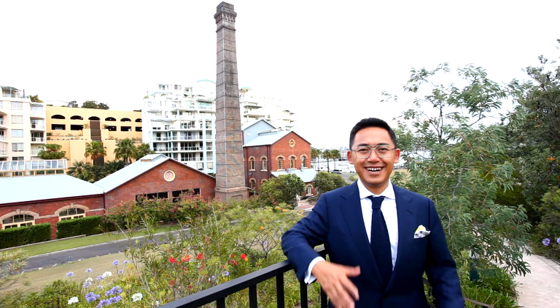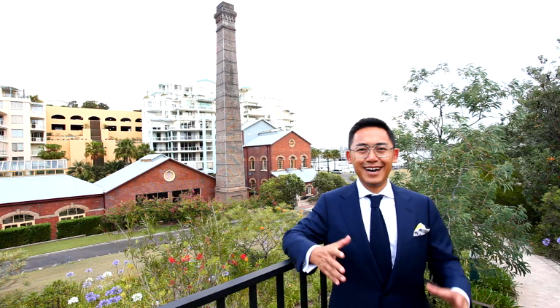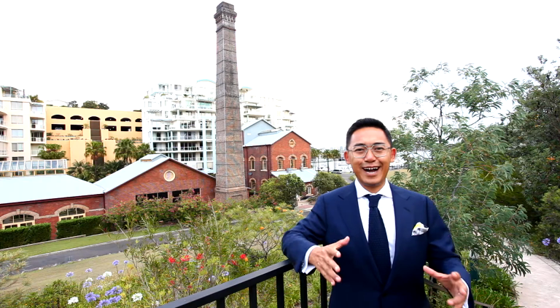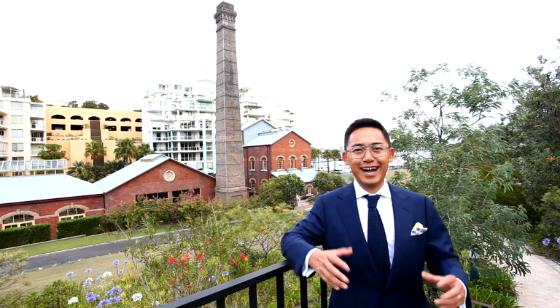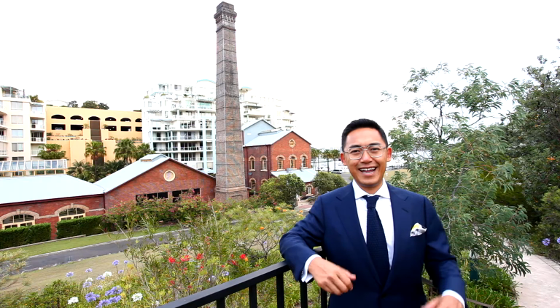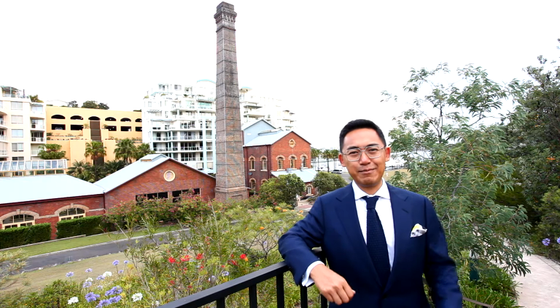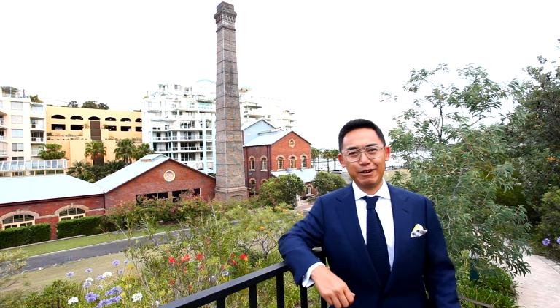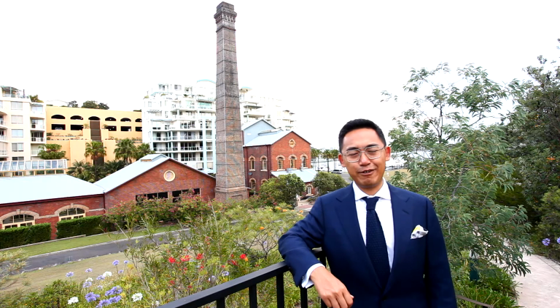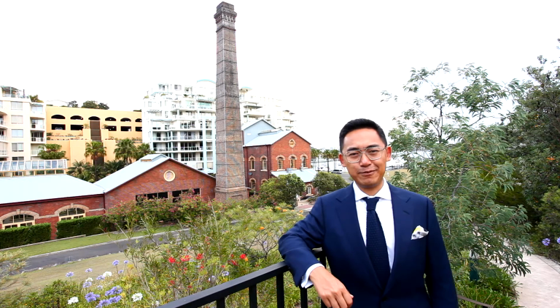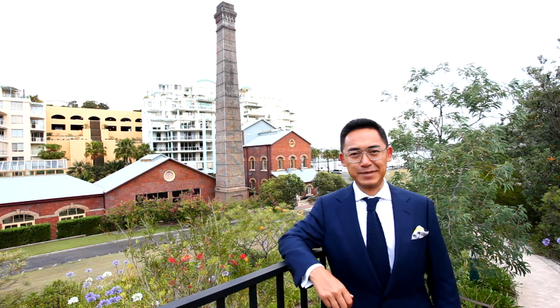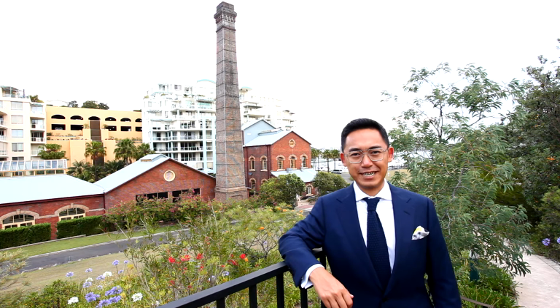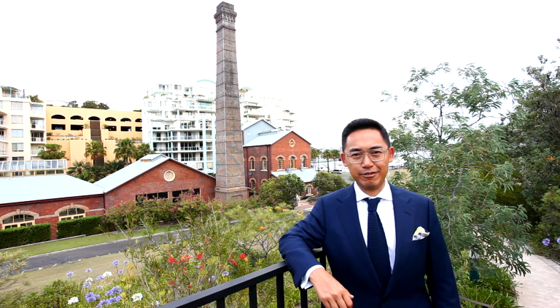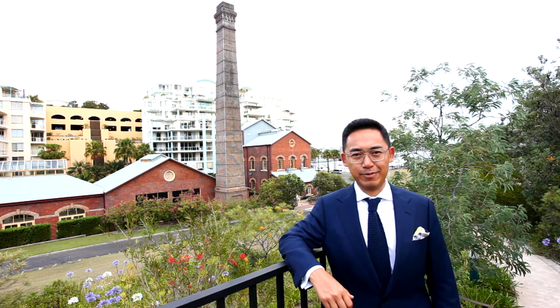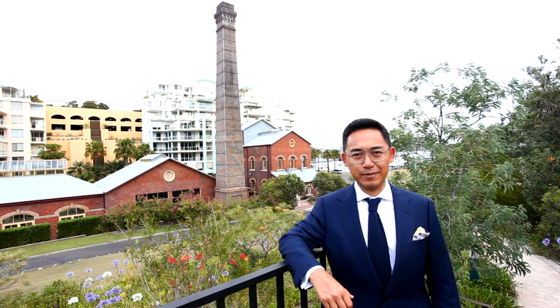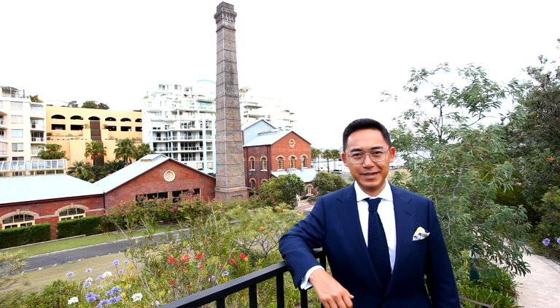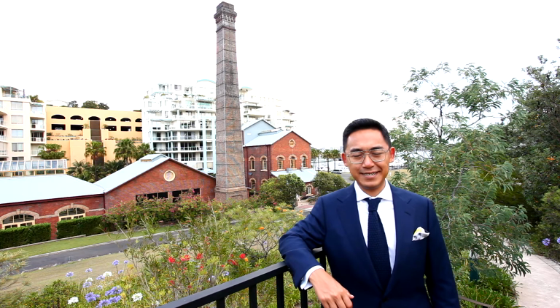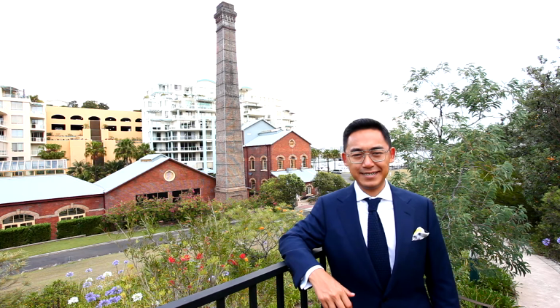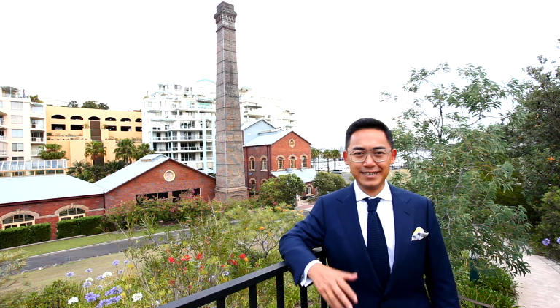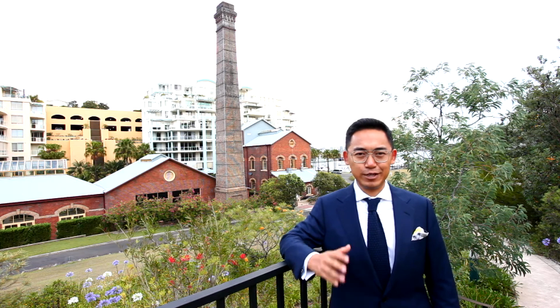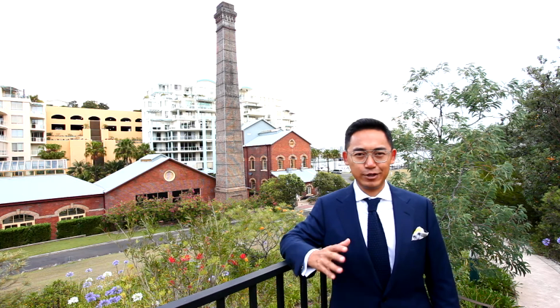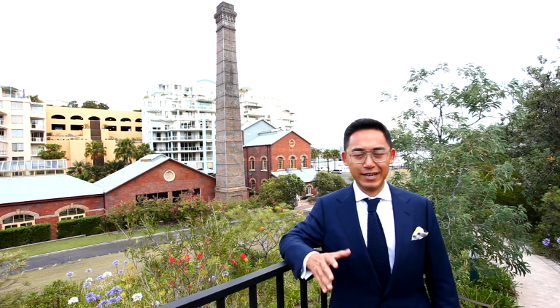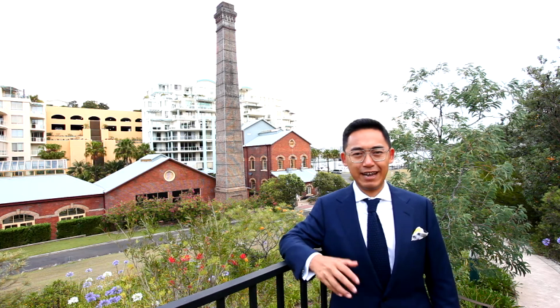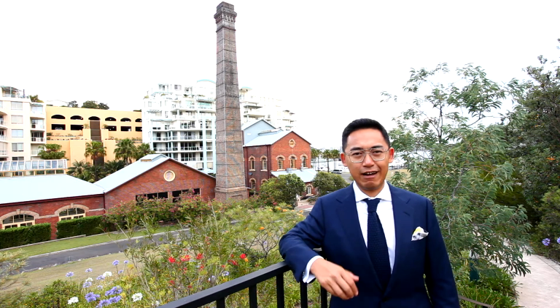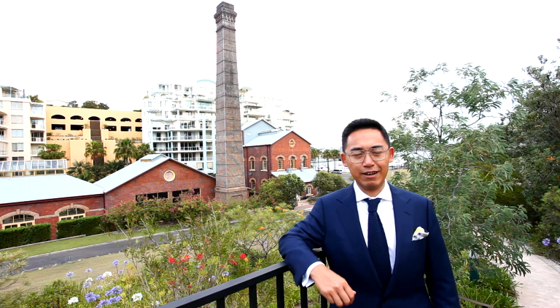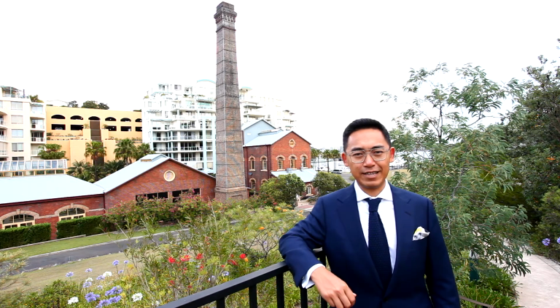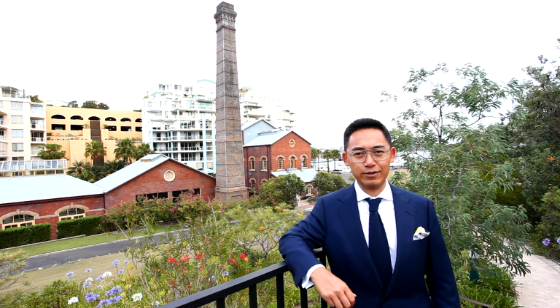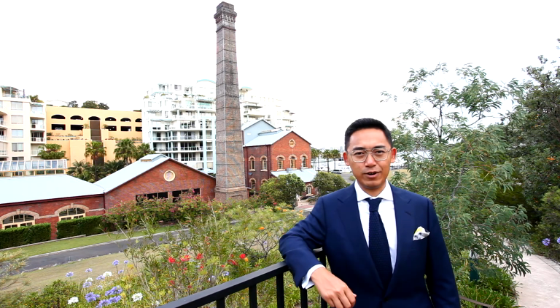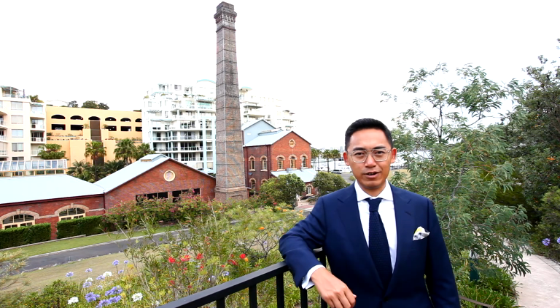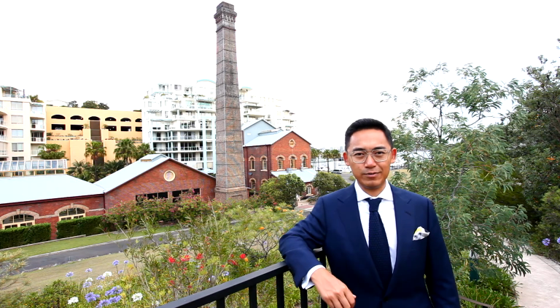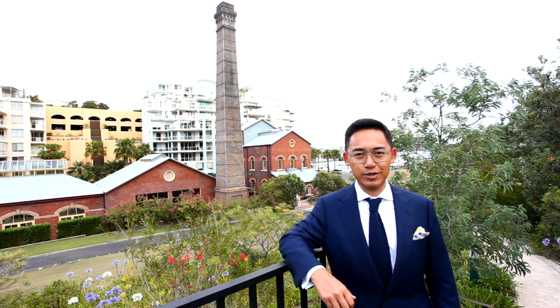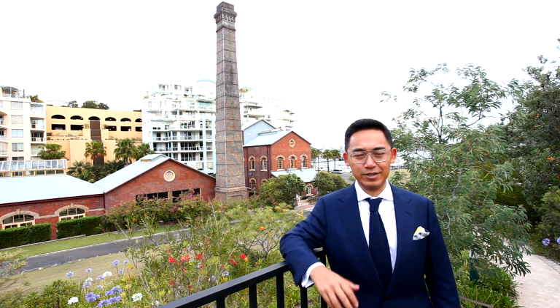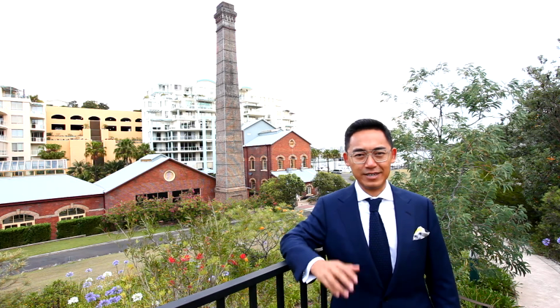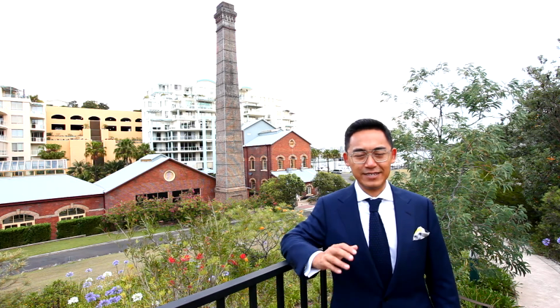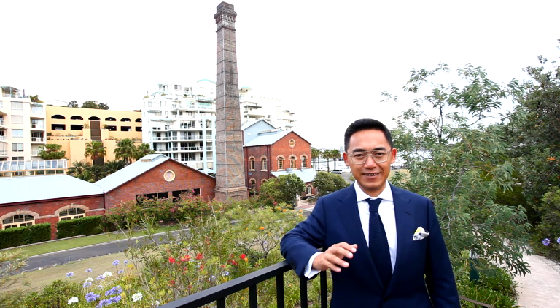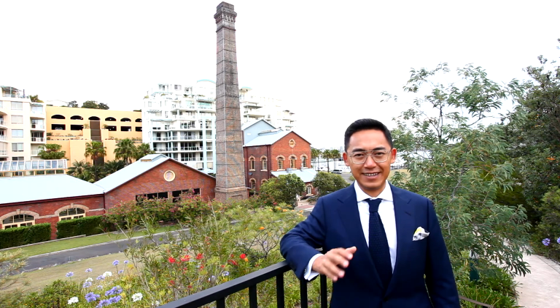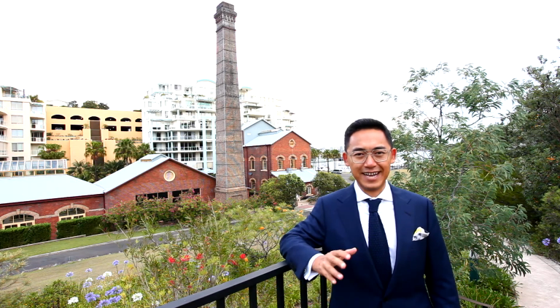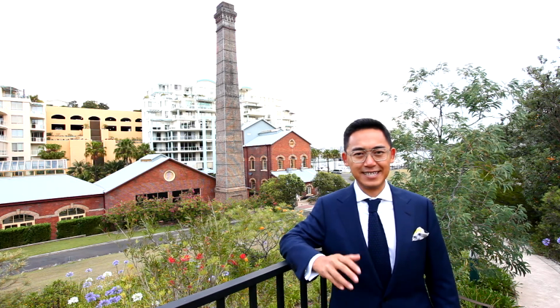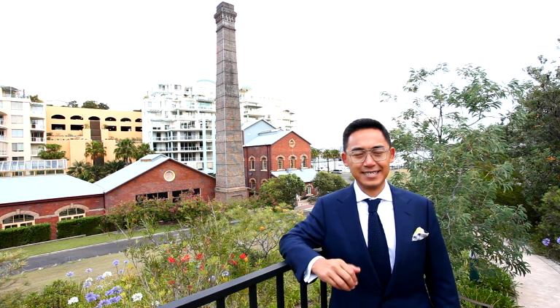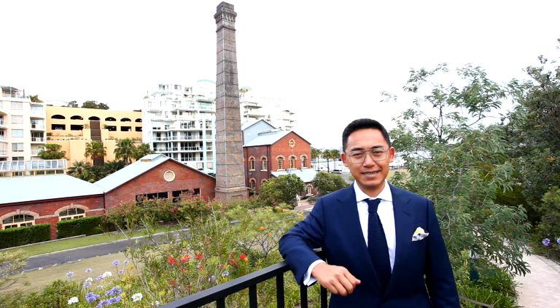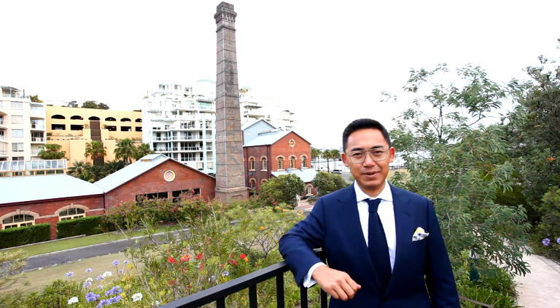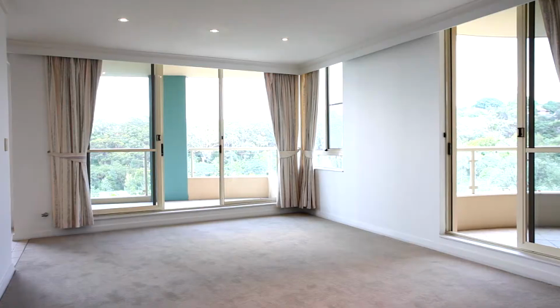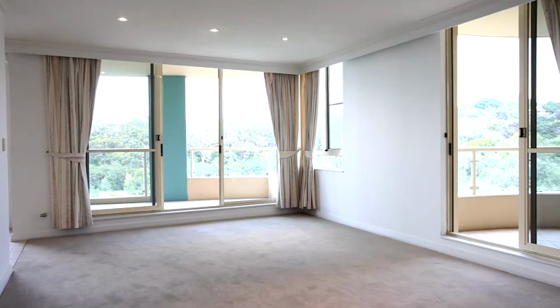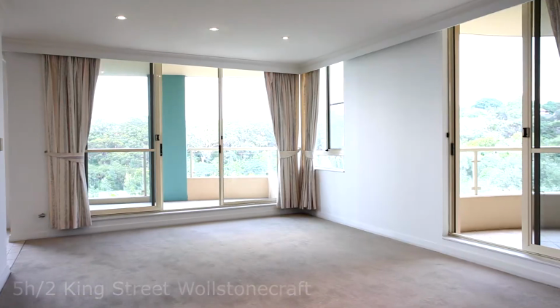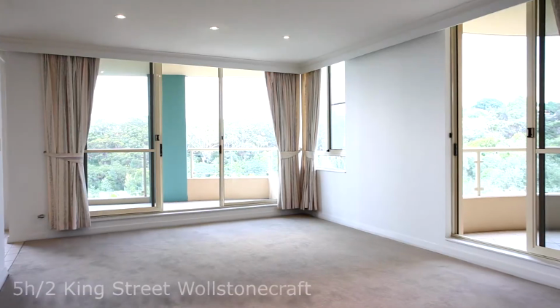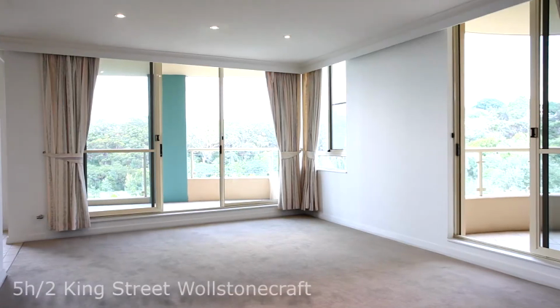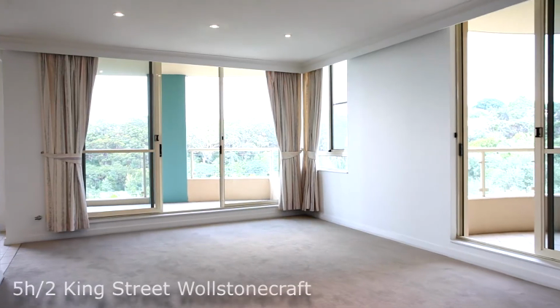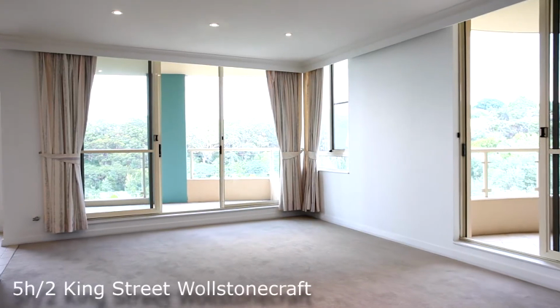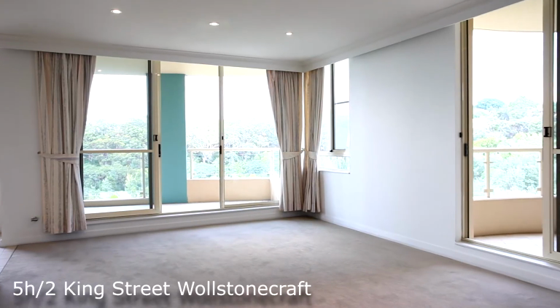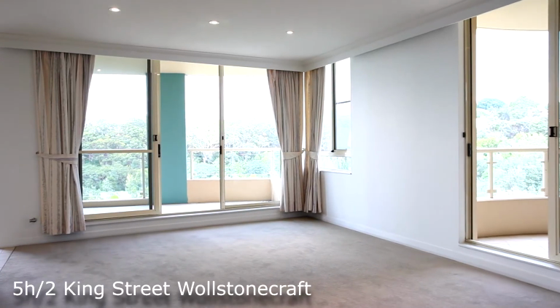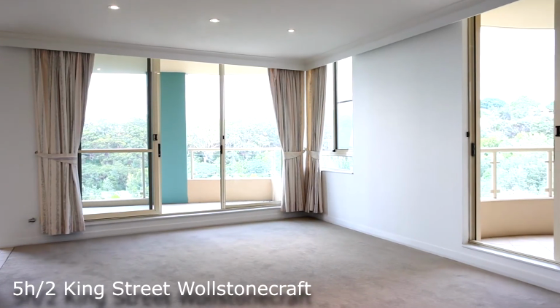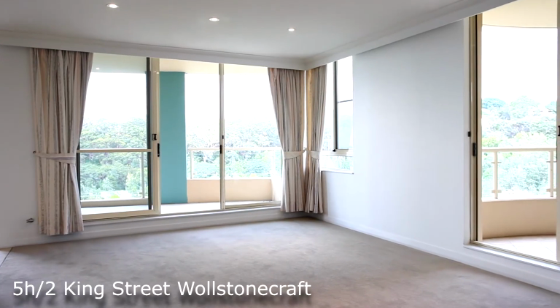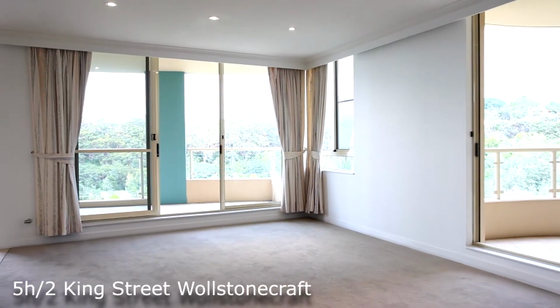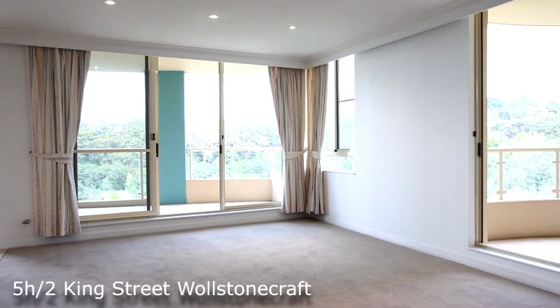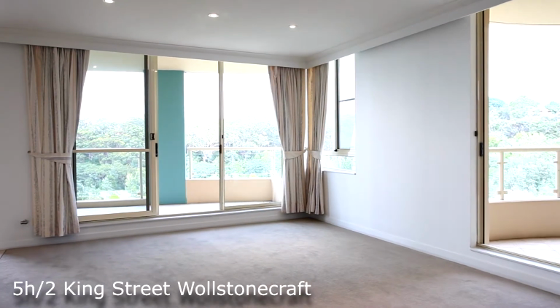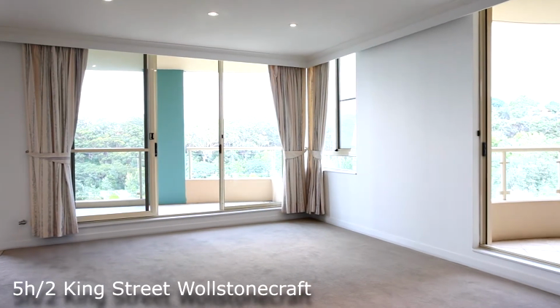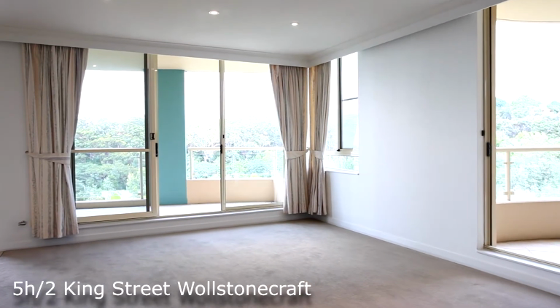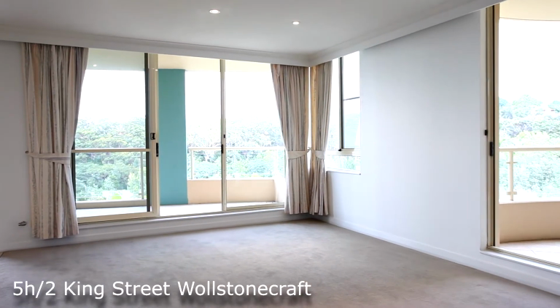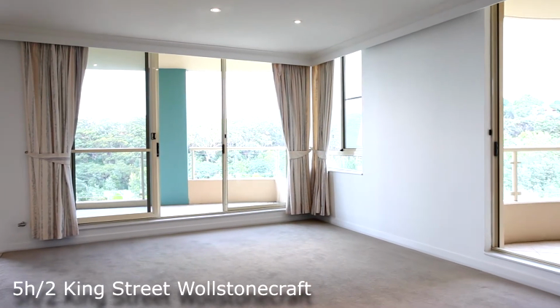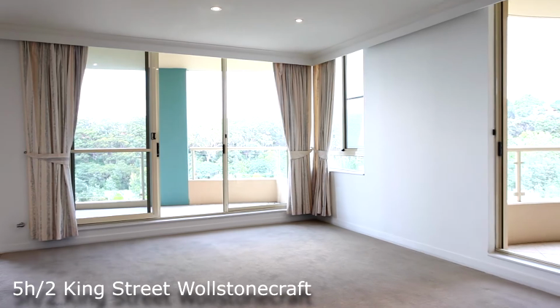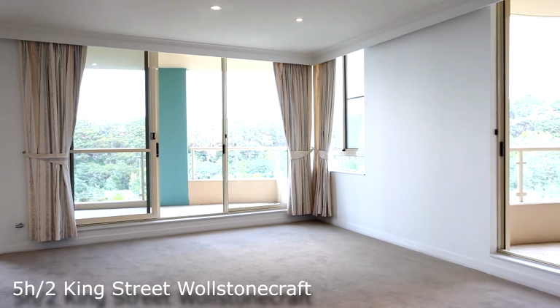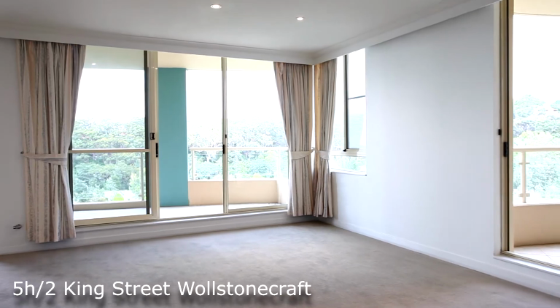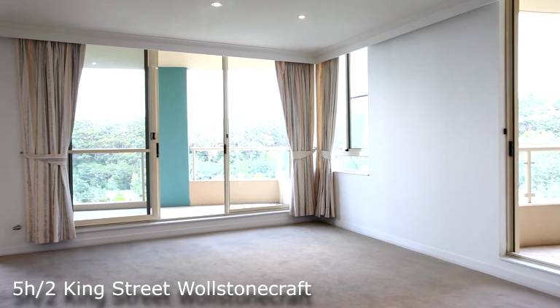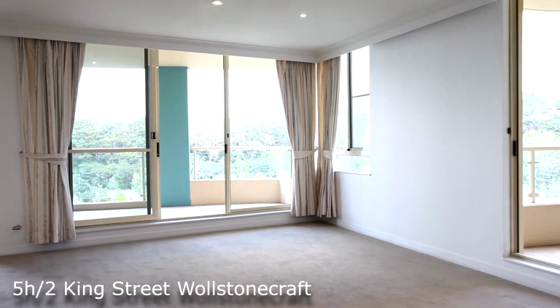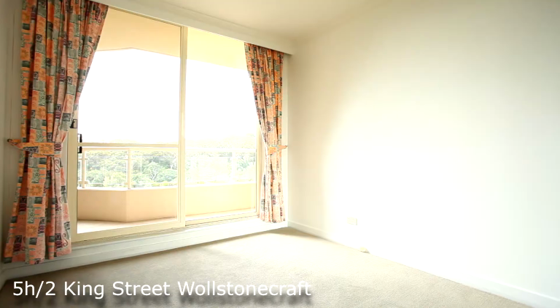Hi, I'm Eric from Secure Properties. Today I'd like to welcome you to this fantastic apartment out here at 2 King Street, Woodland Graph.